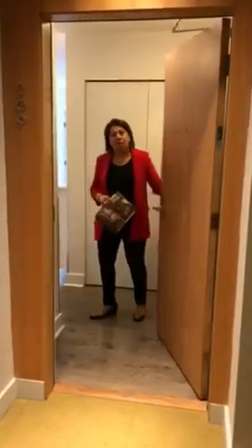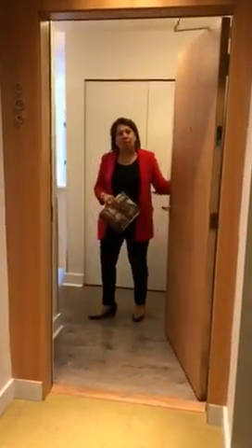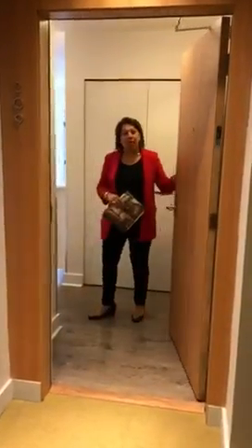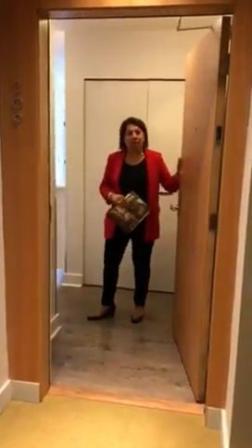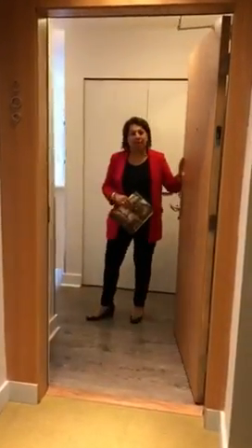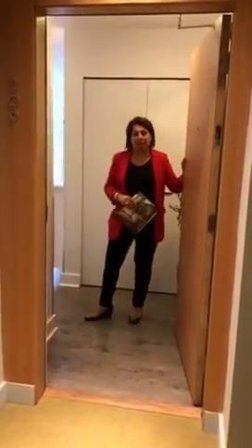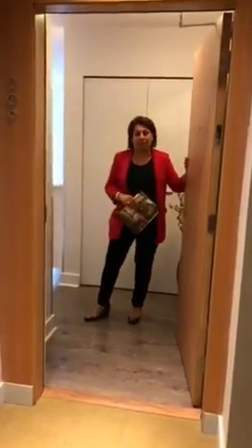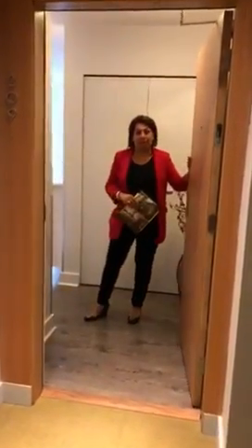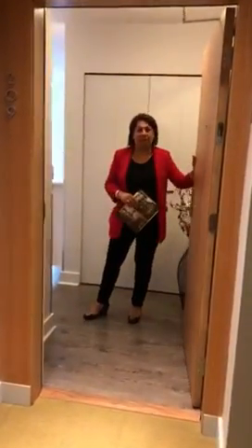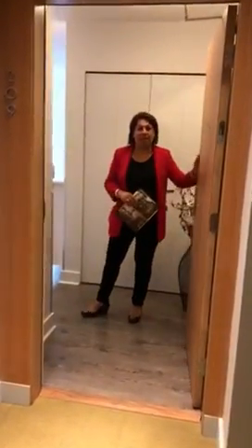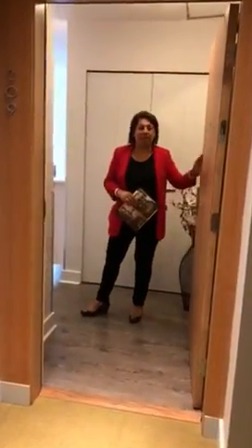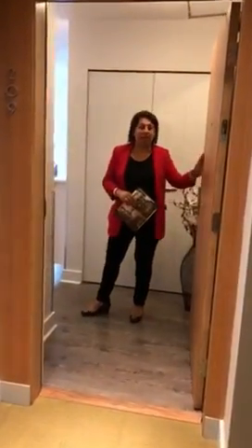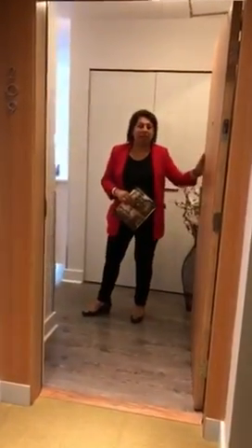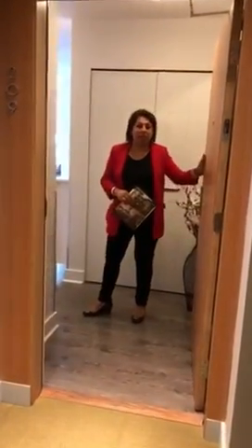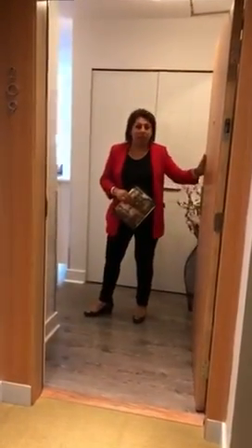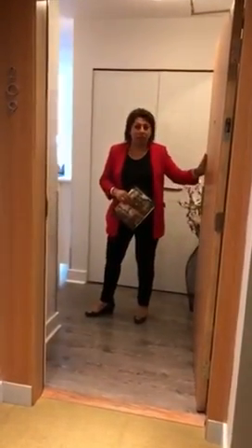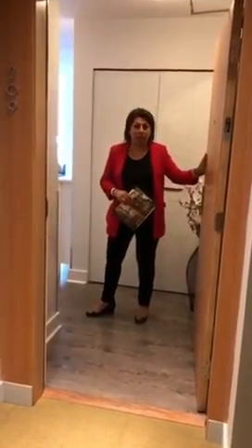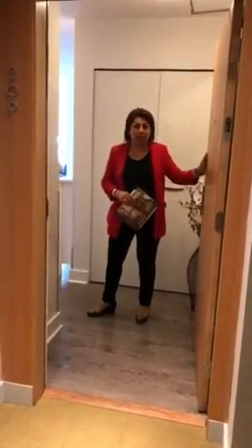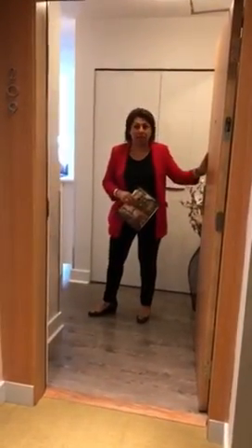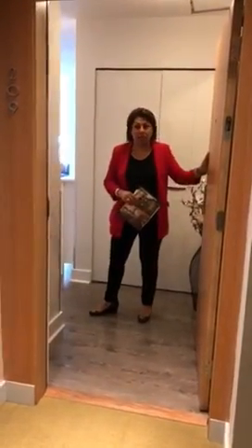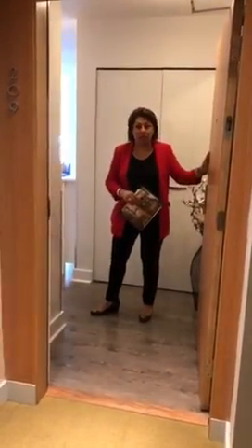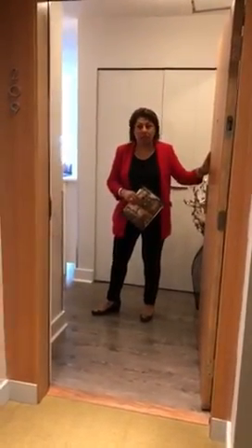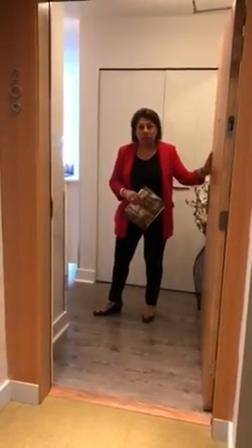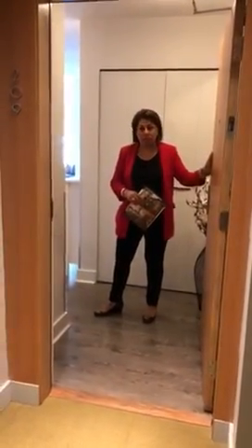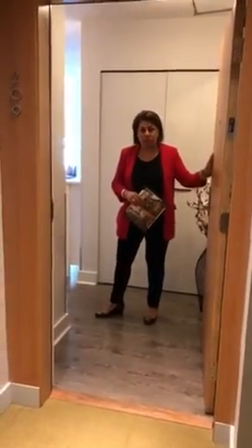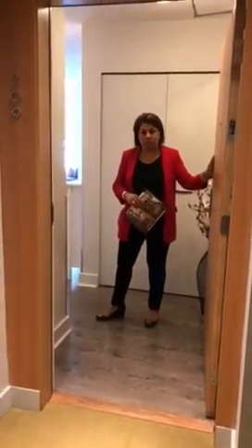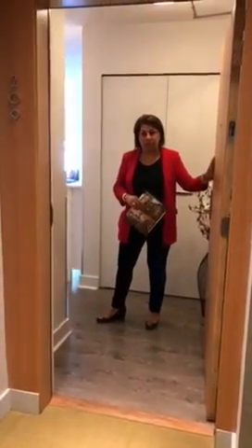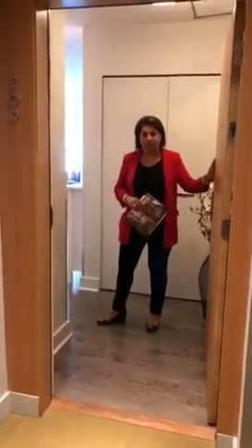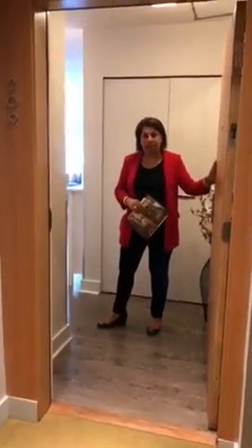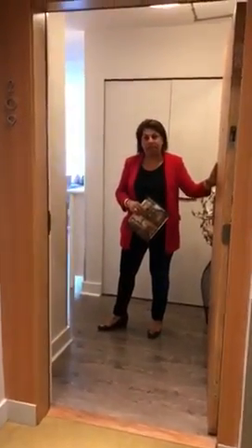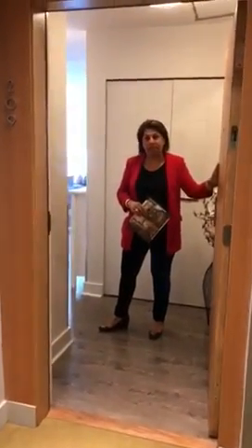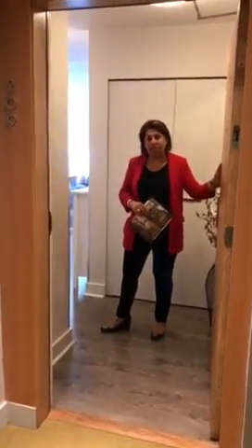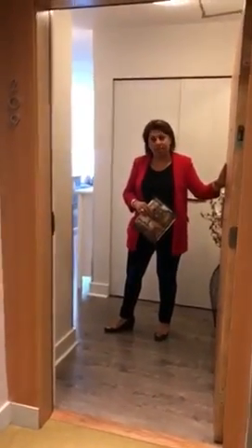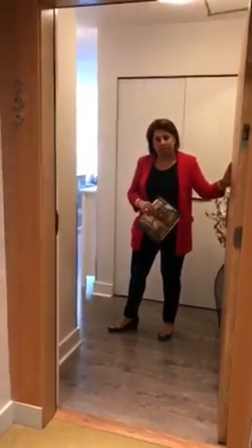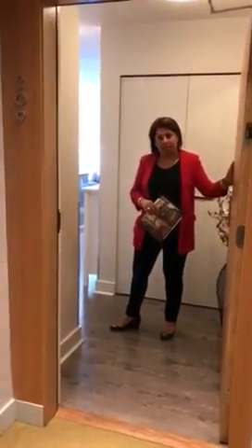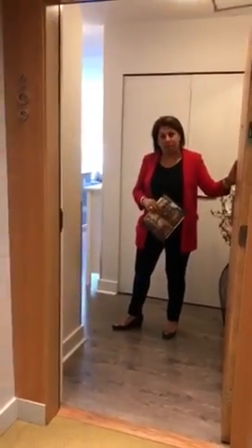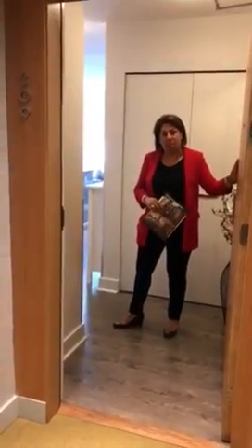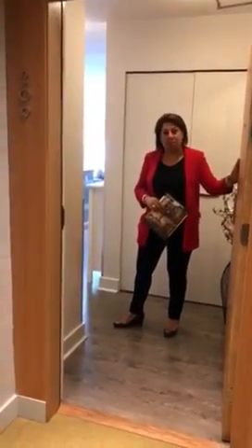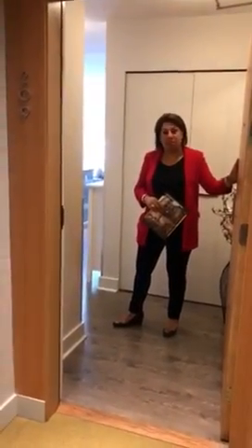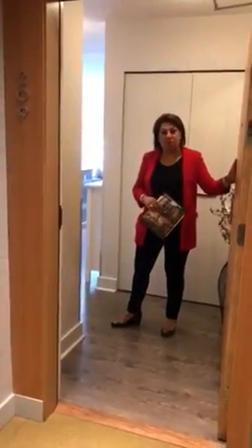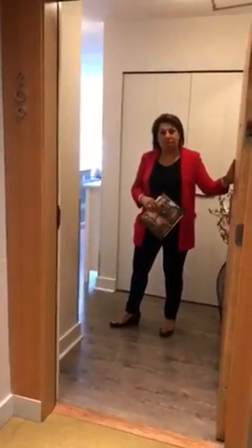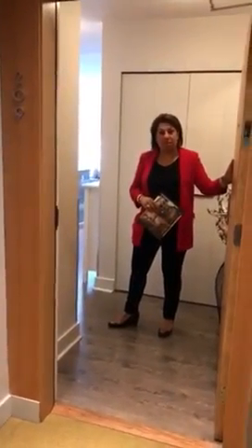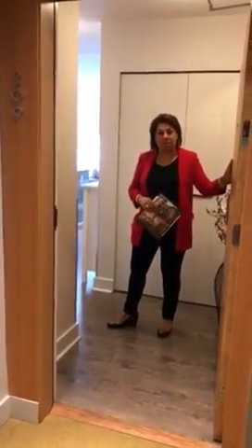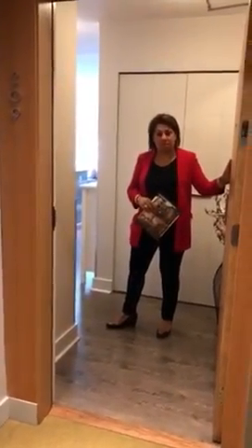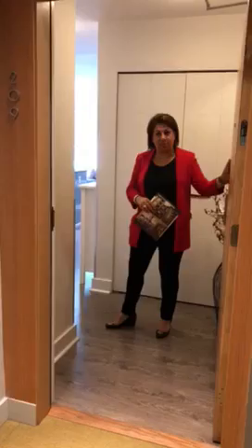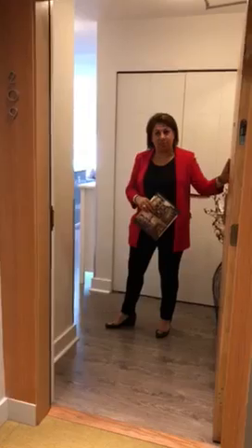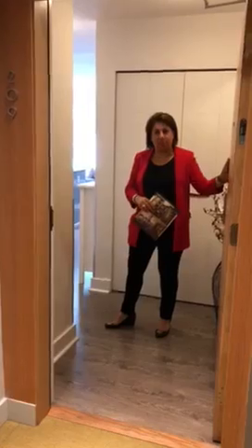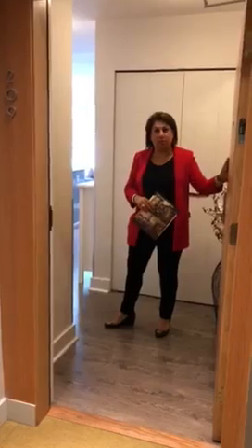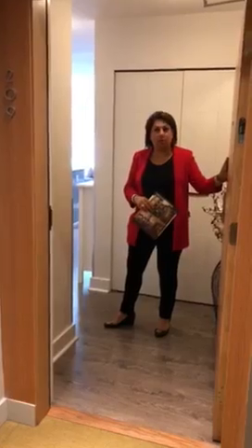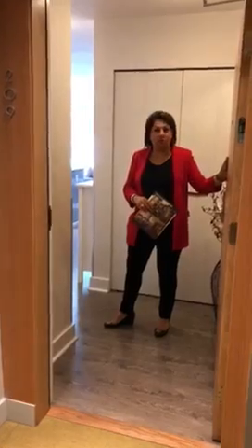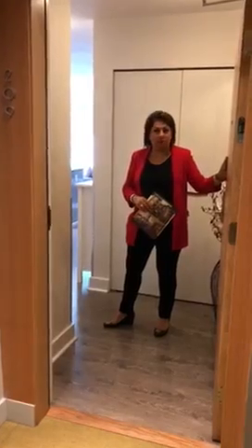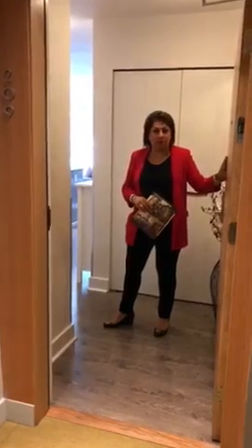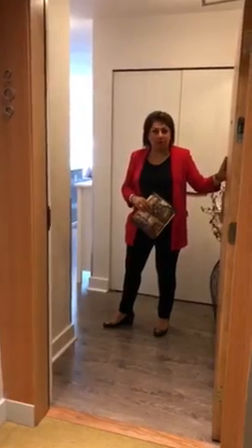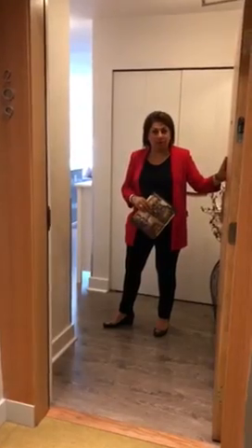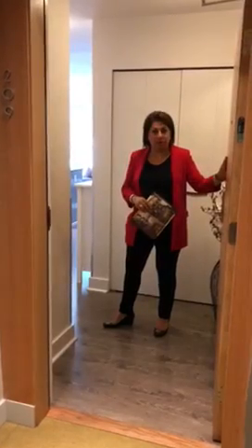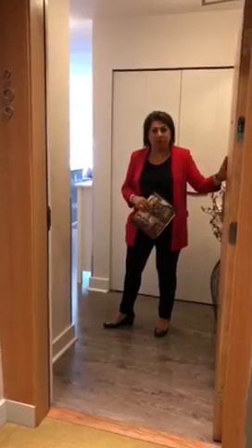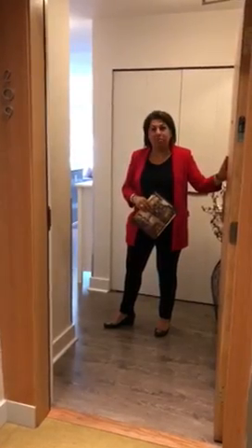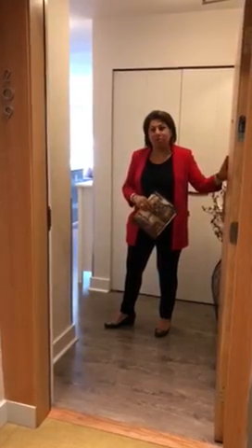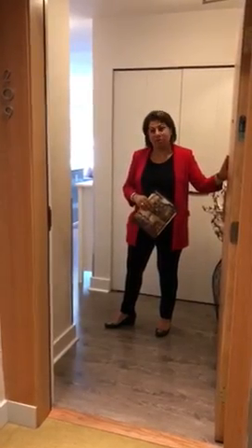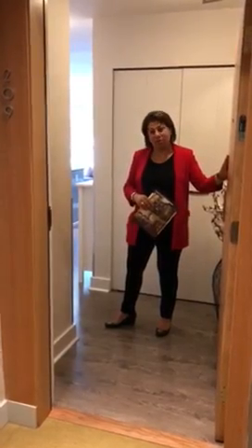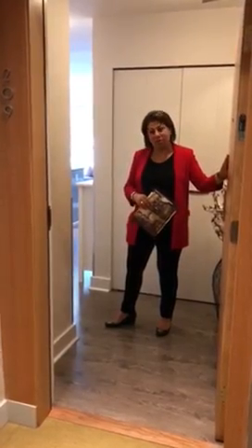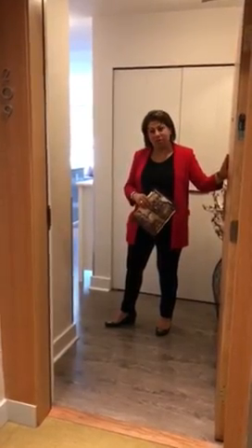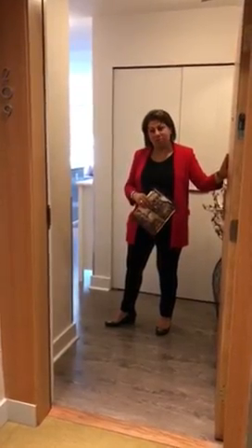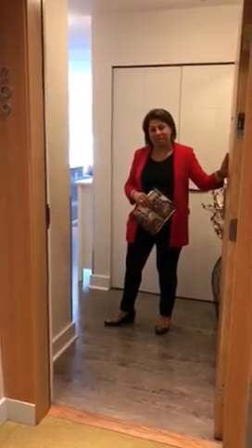Welcome! Let's have a tour at Unit 209, 733 West 14th Street, North Vancouver, British Columbia.